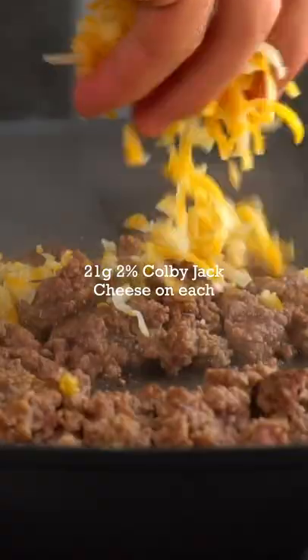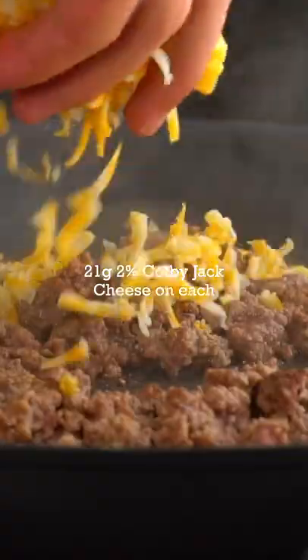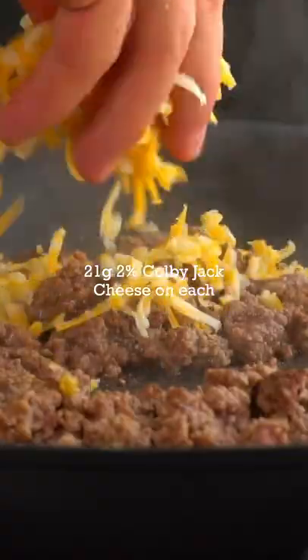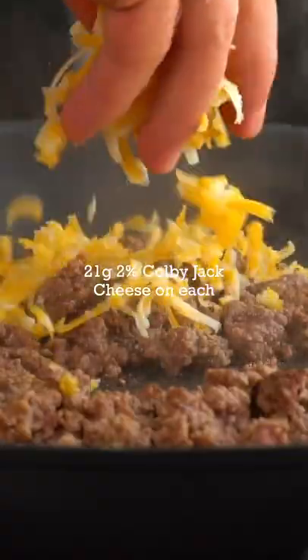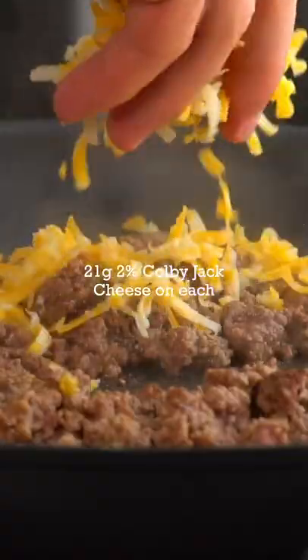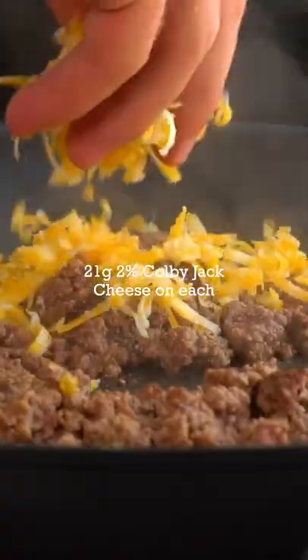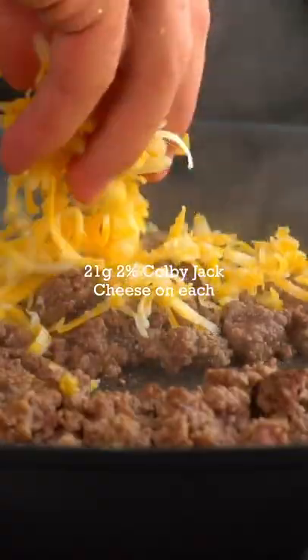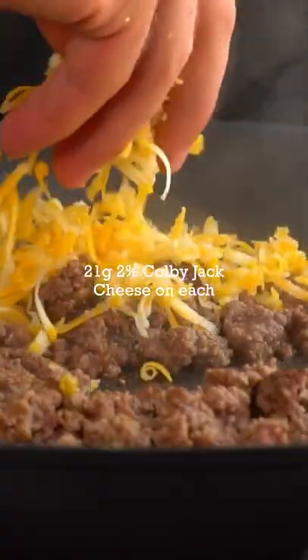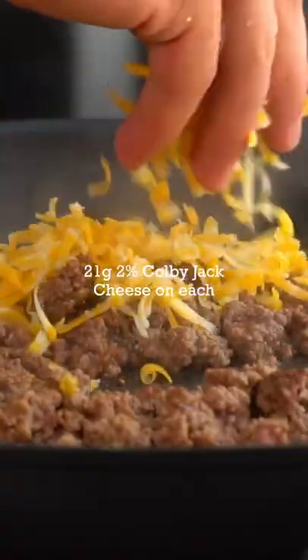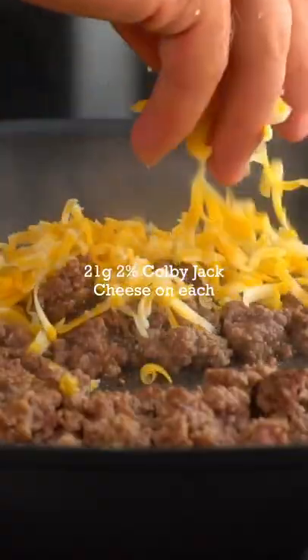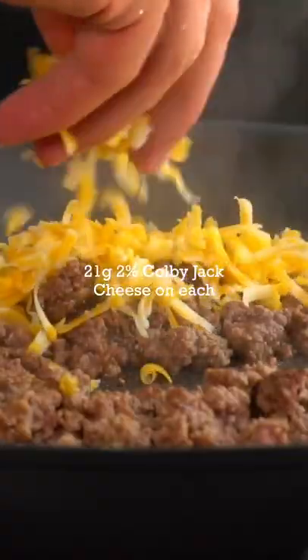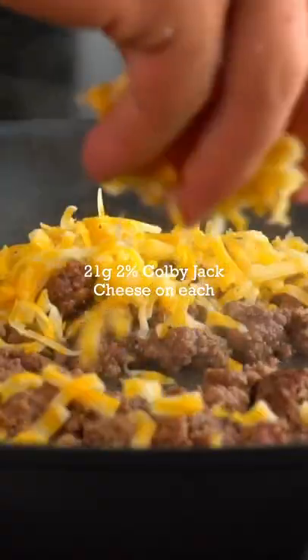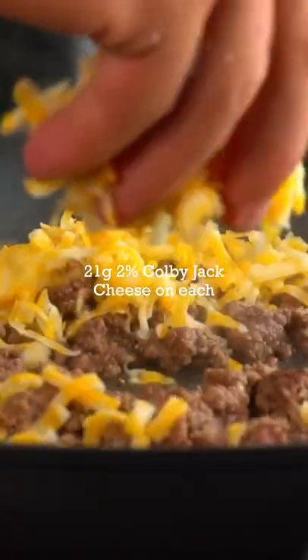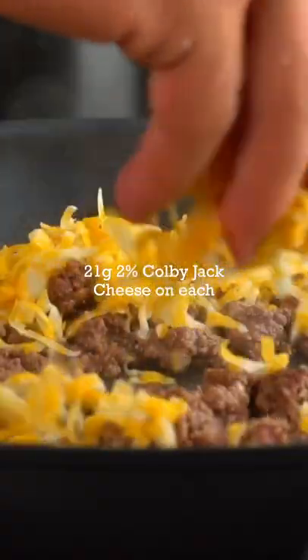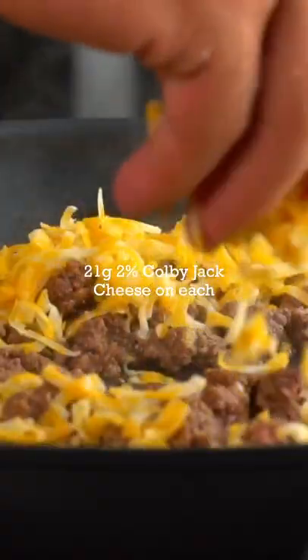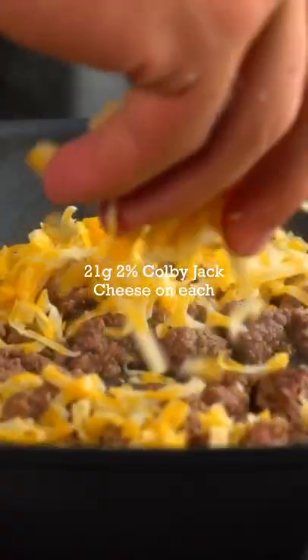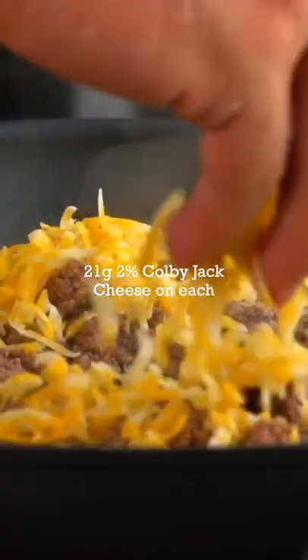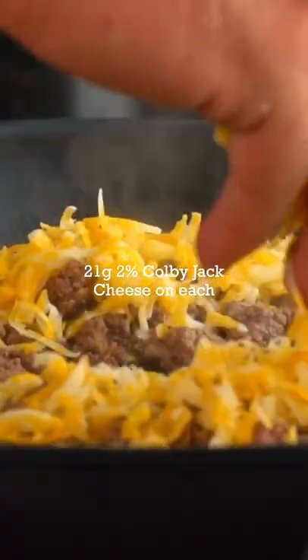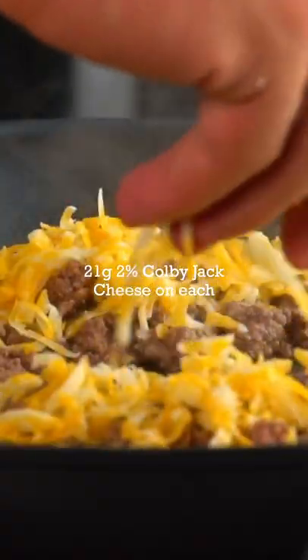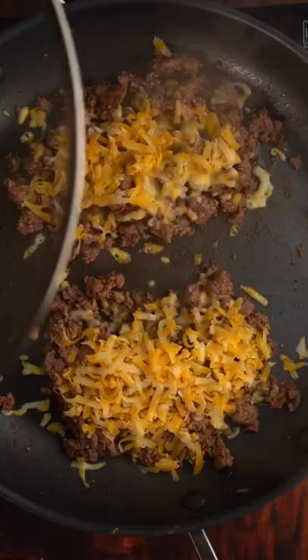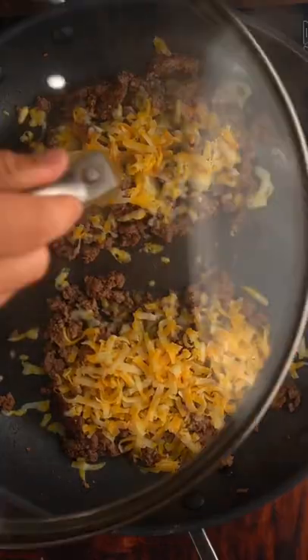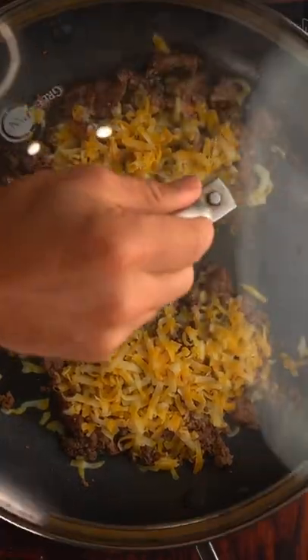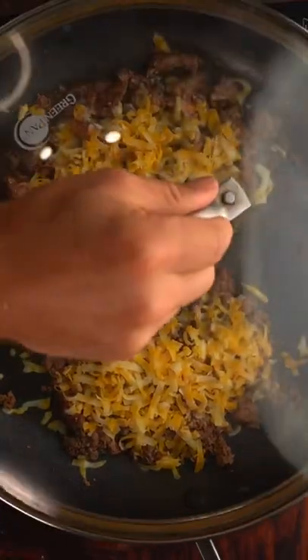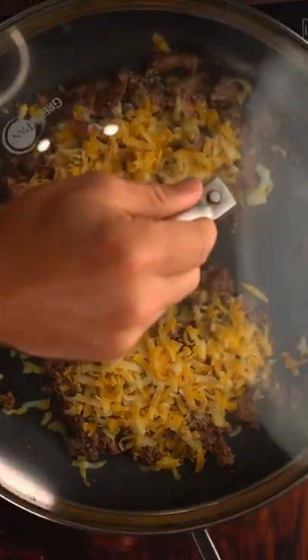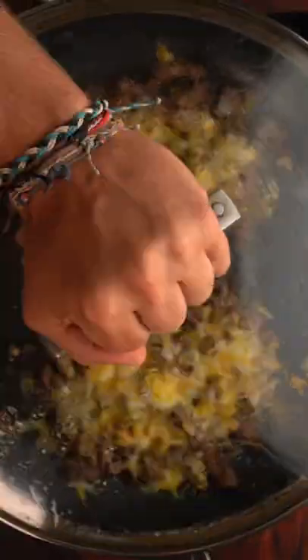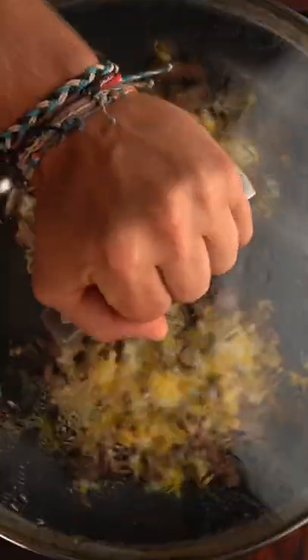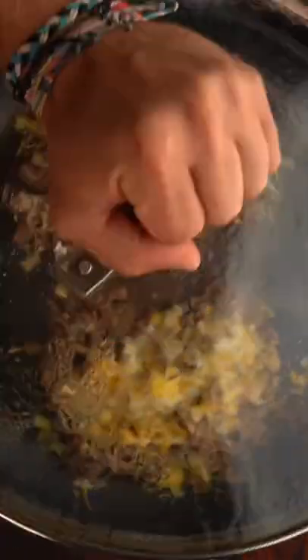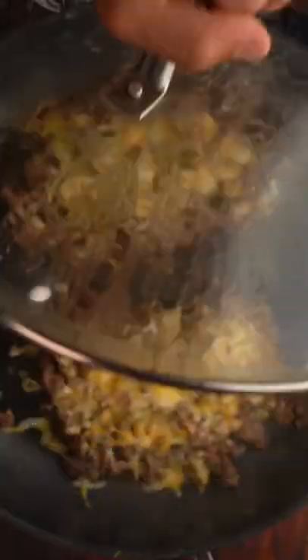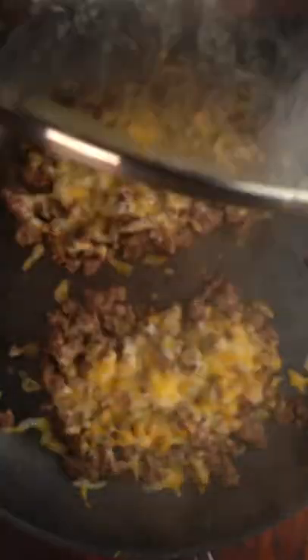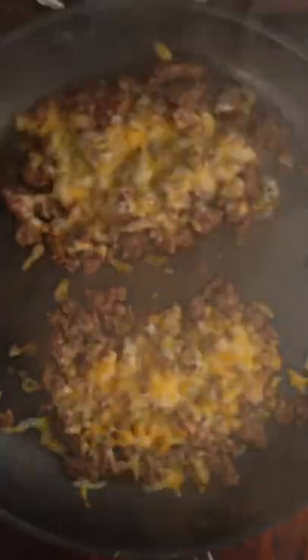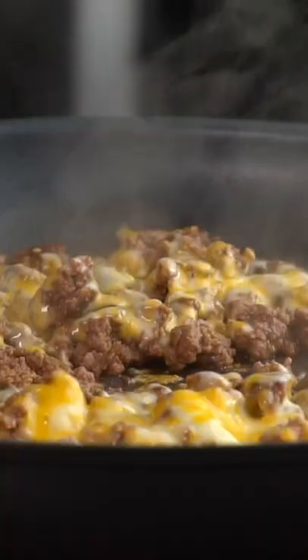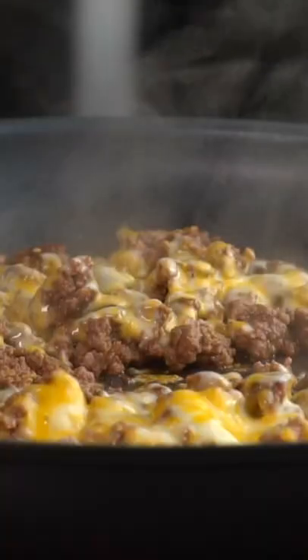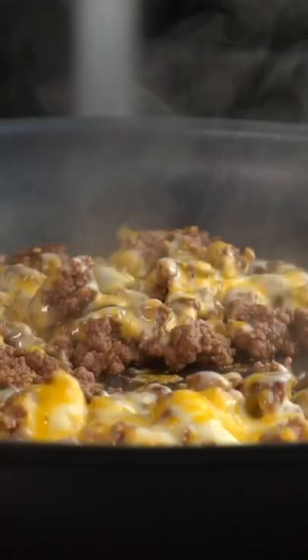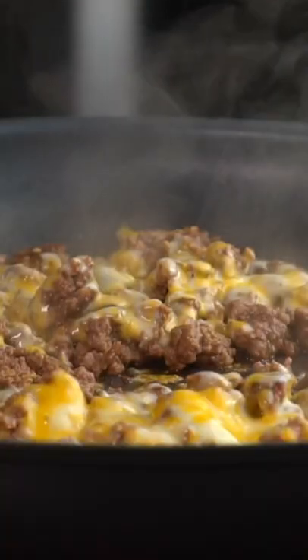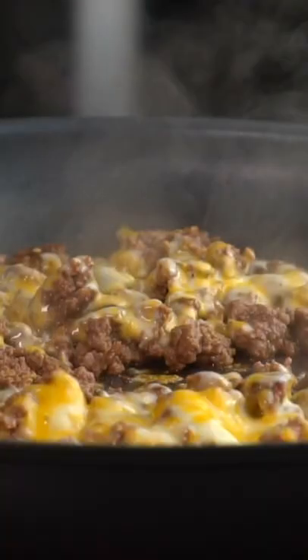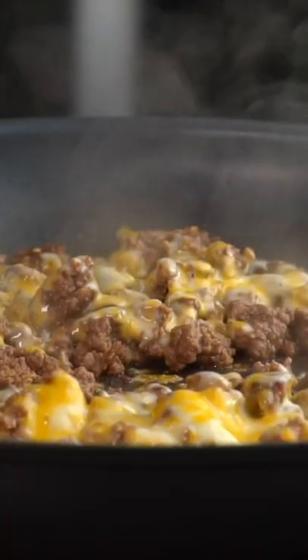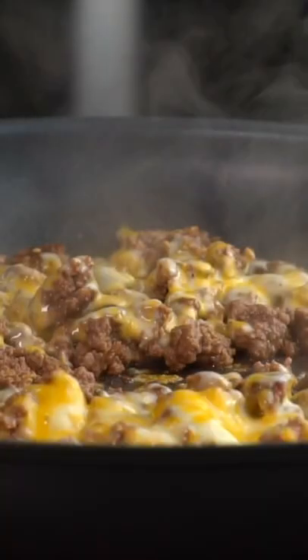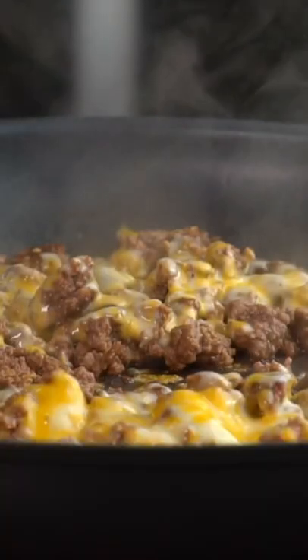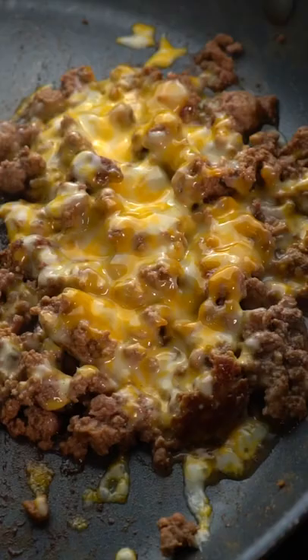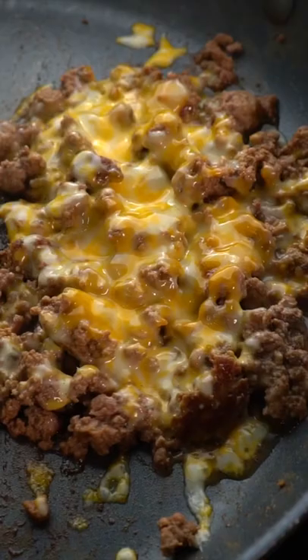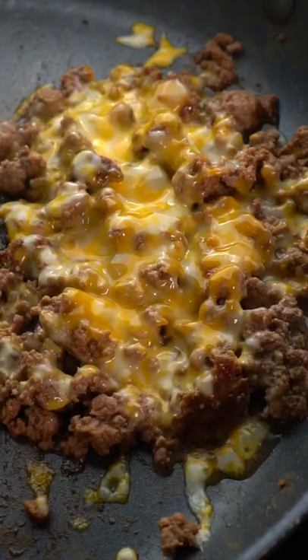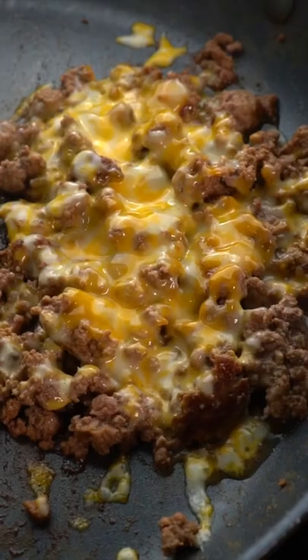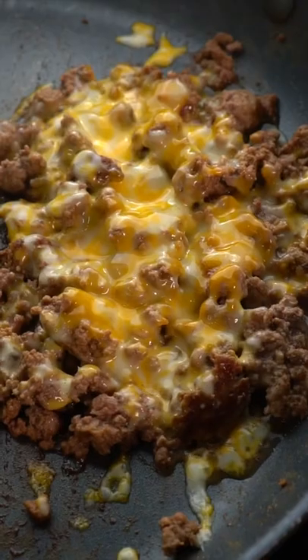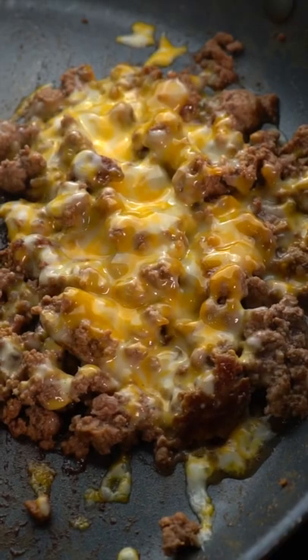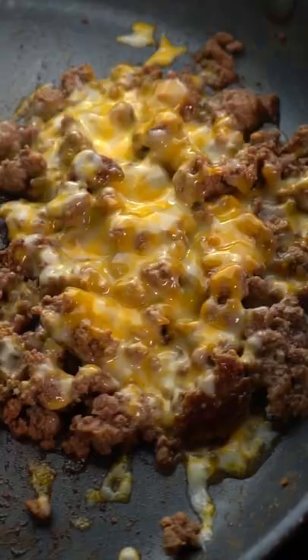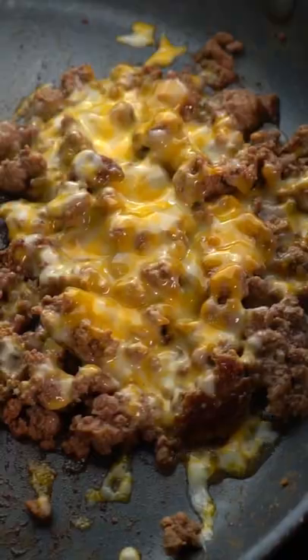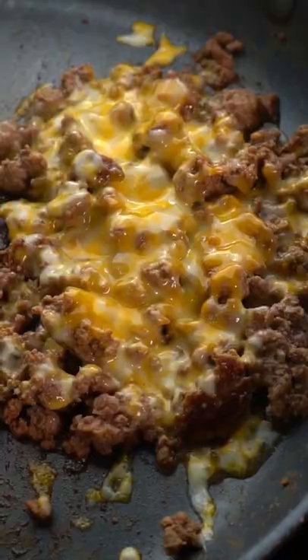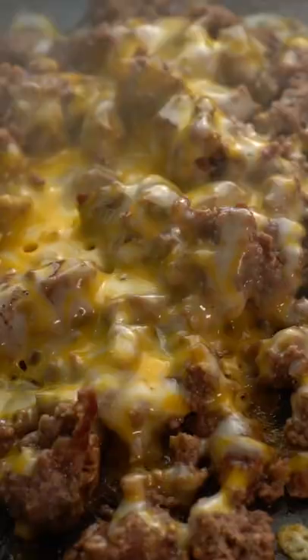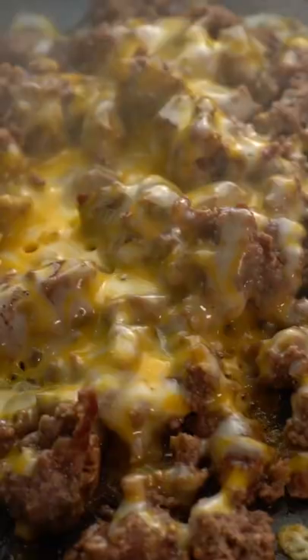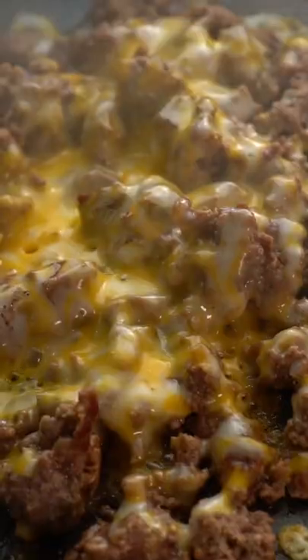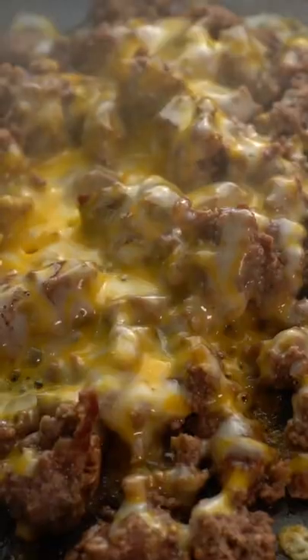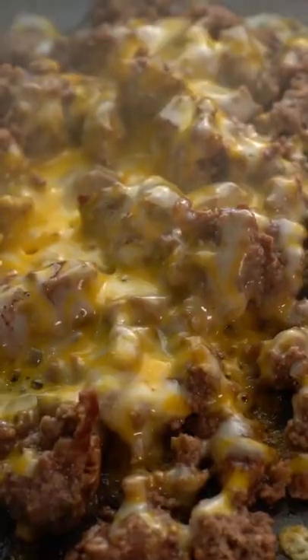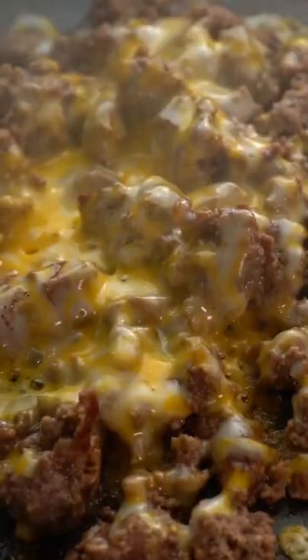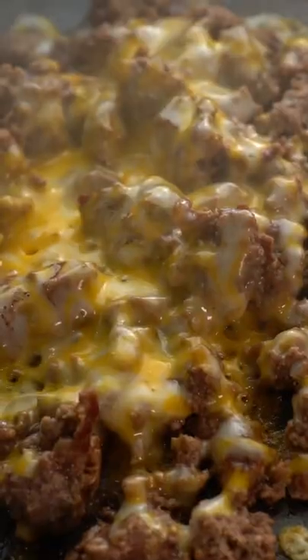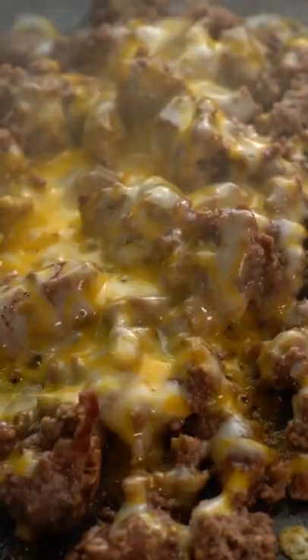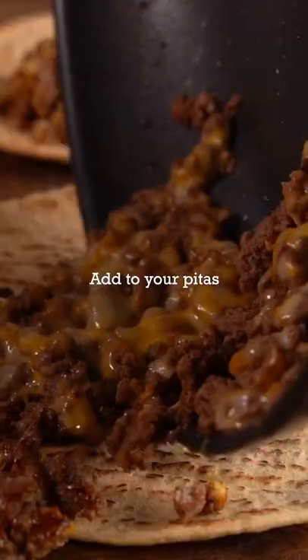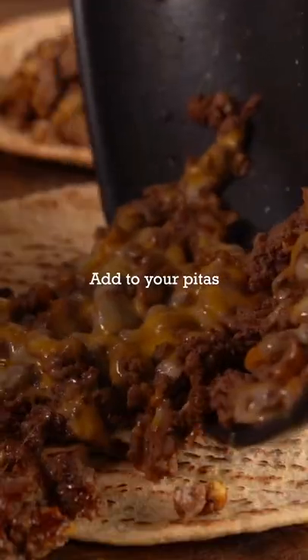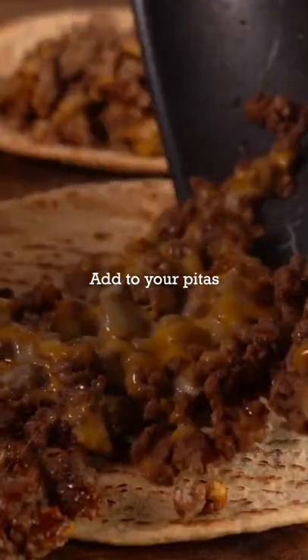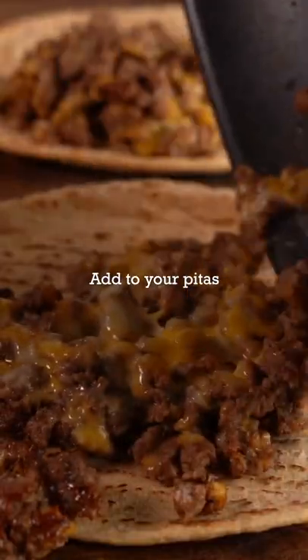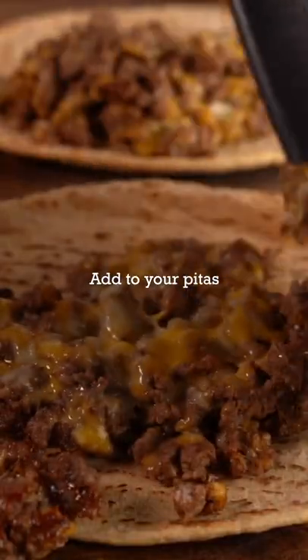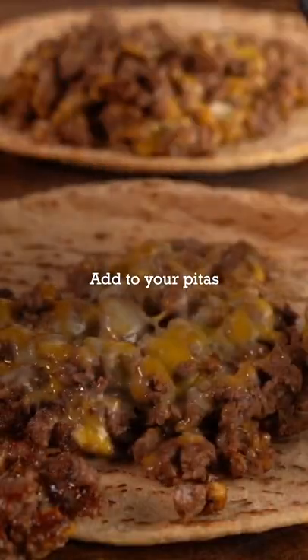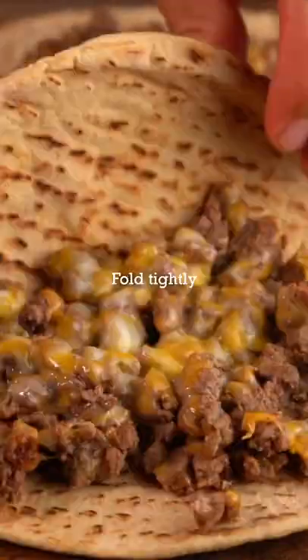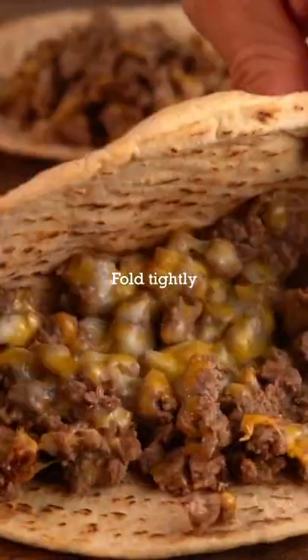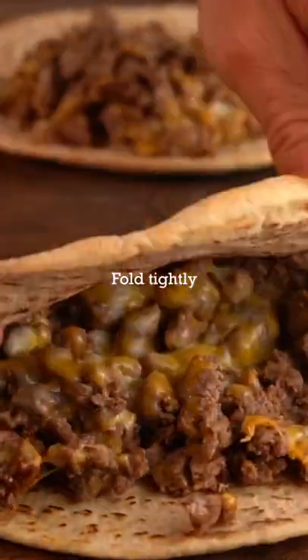Then once you see the burger start to brown up the side, you're going to chop it up into smaller pieces. Add your Colby Jack cheese to each pile, then add a cover on top to melt the cheese.